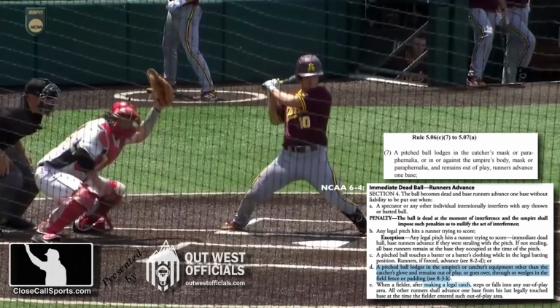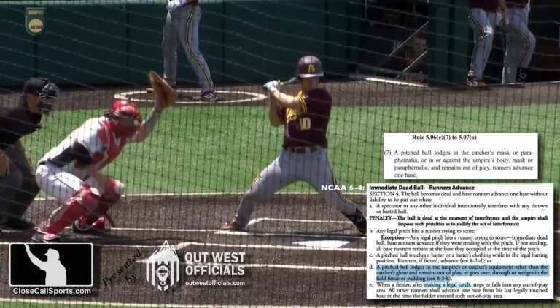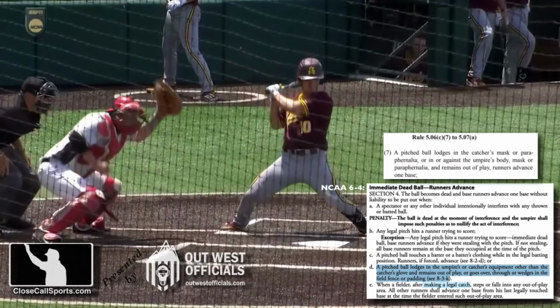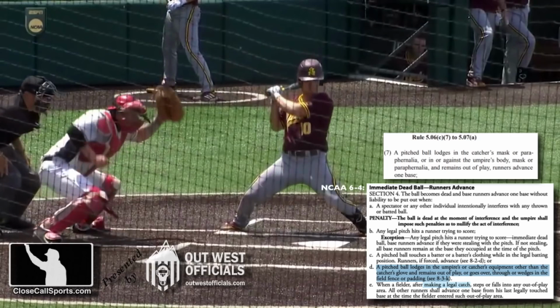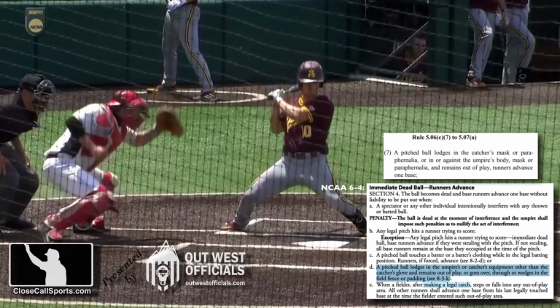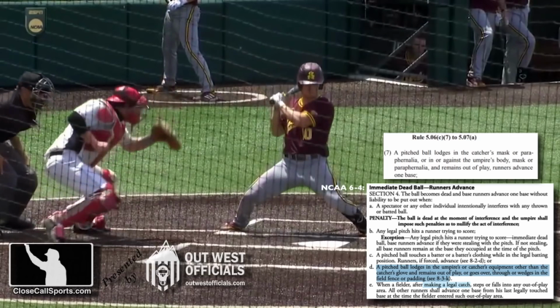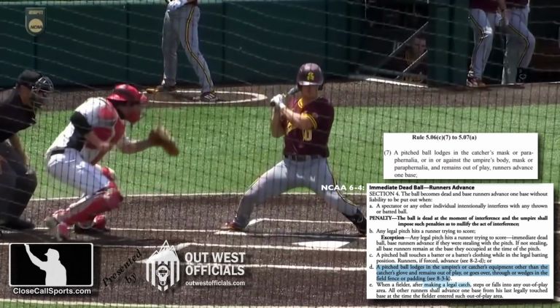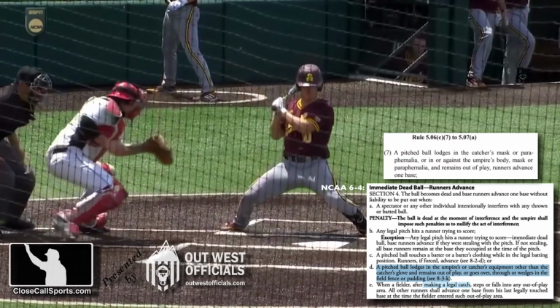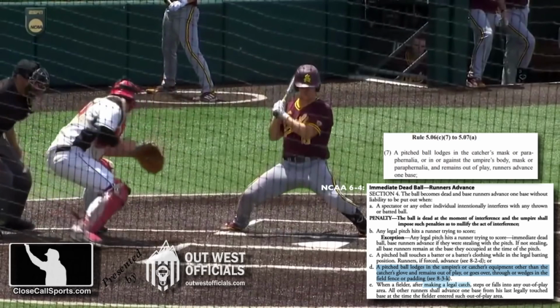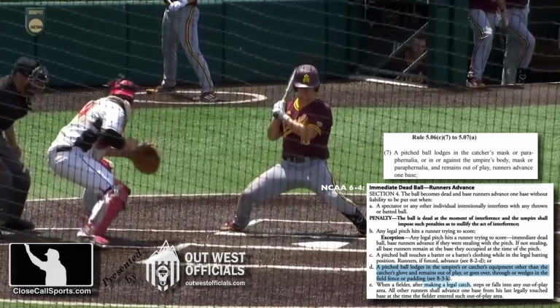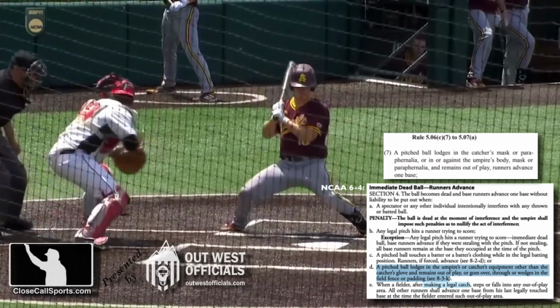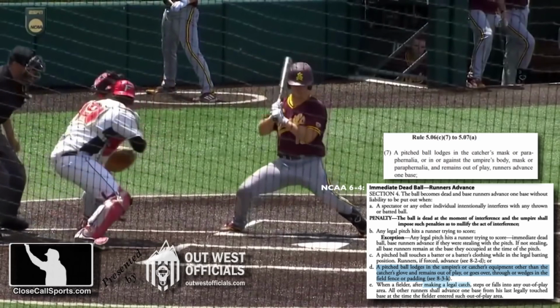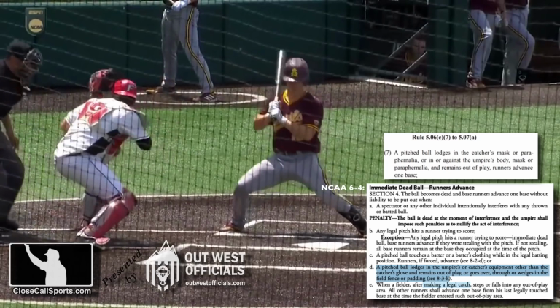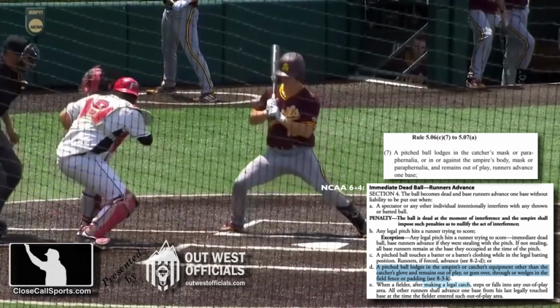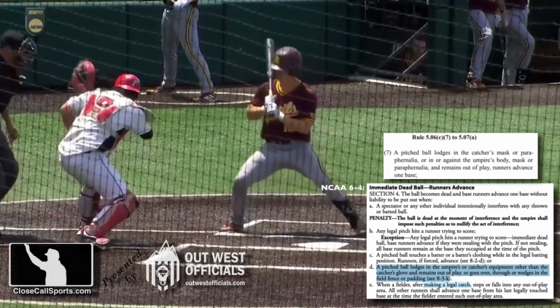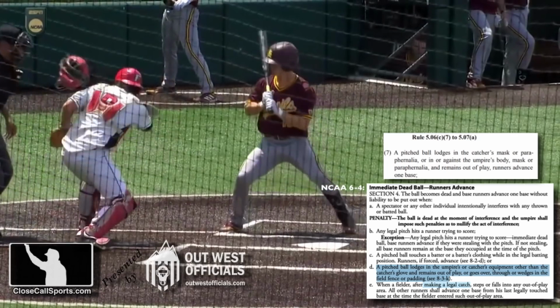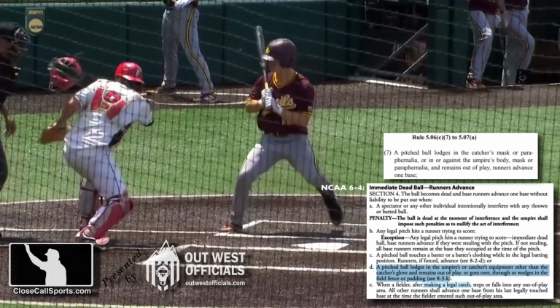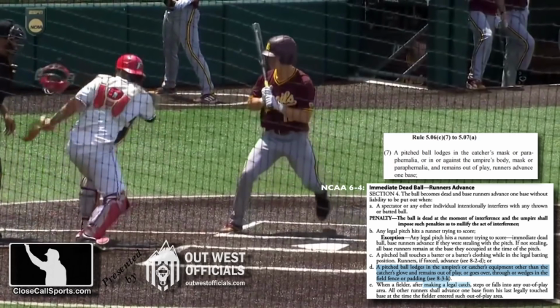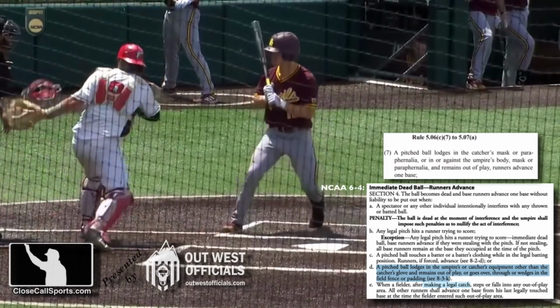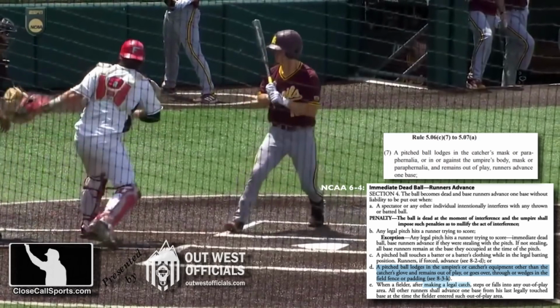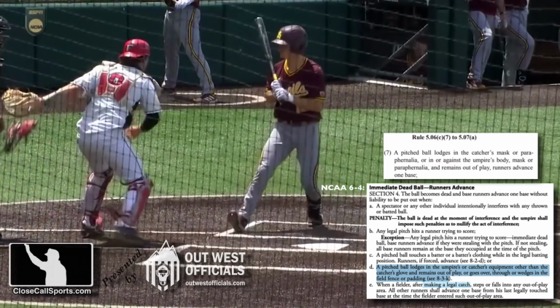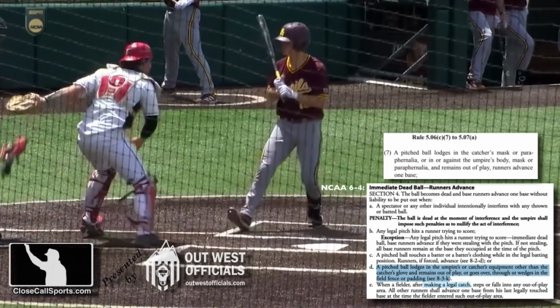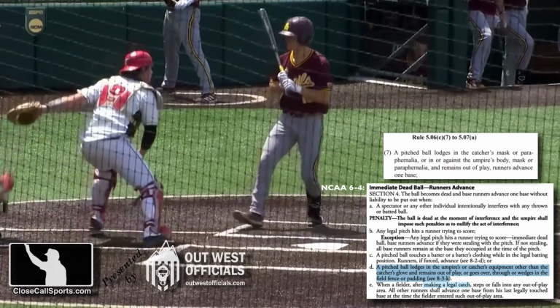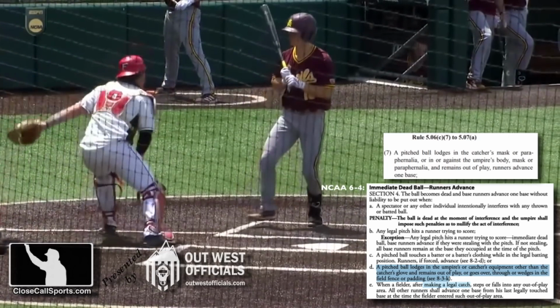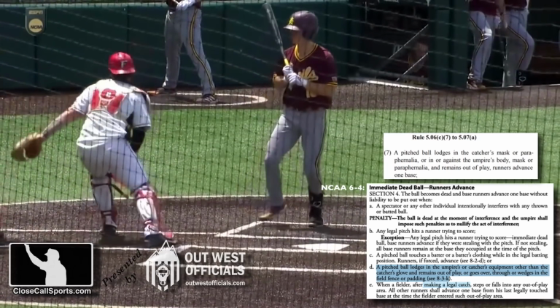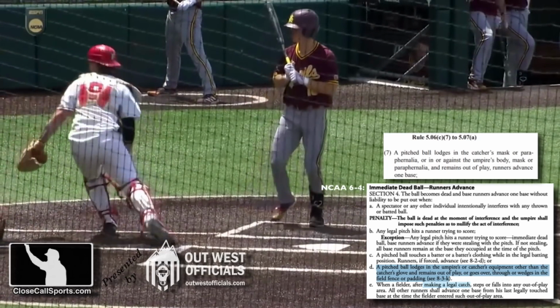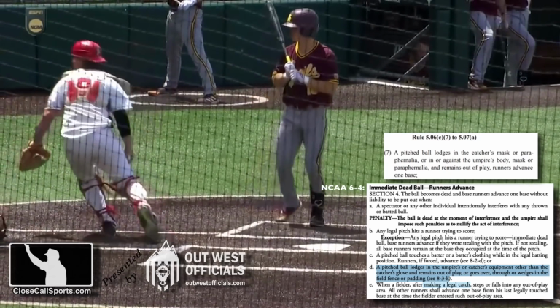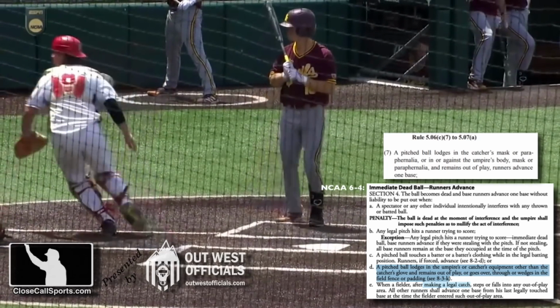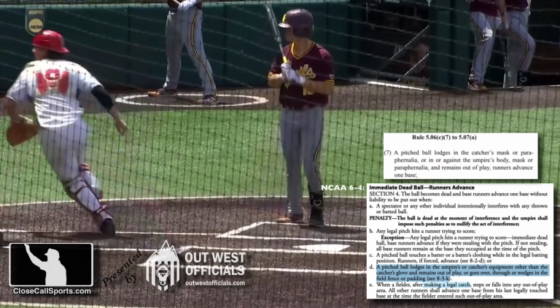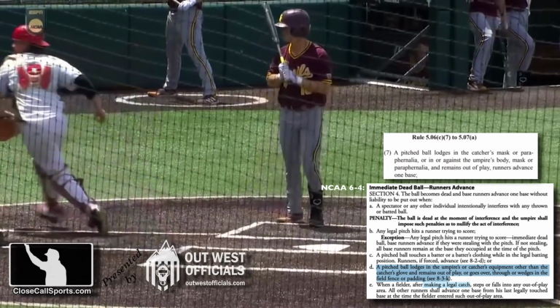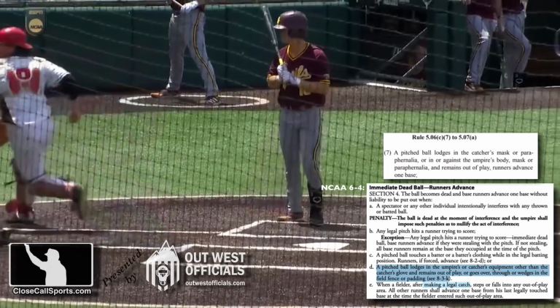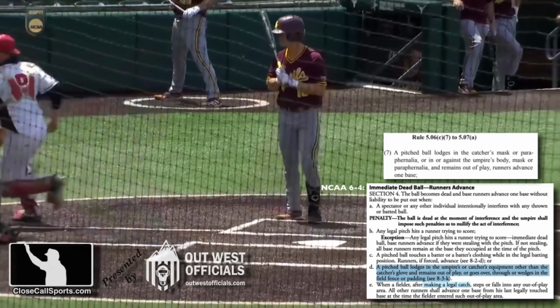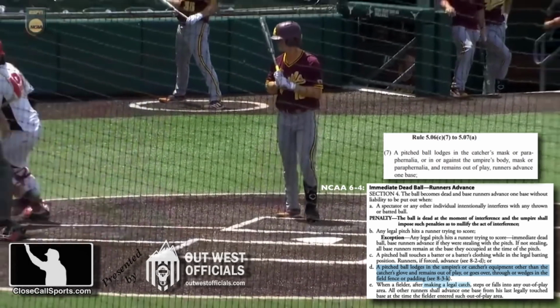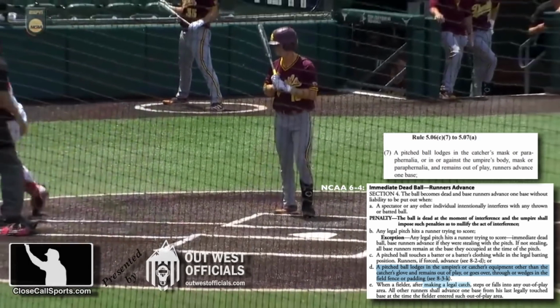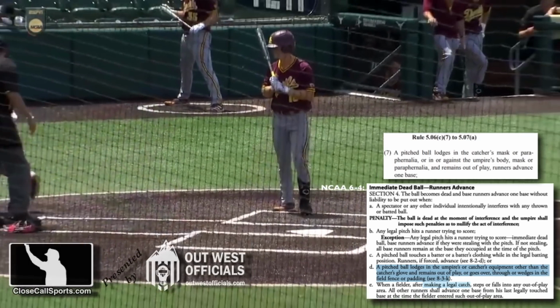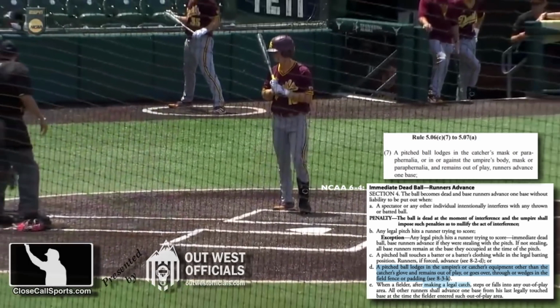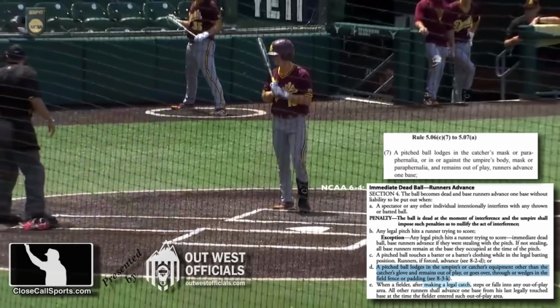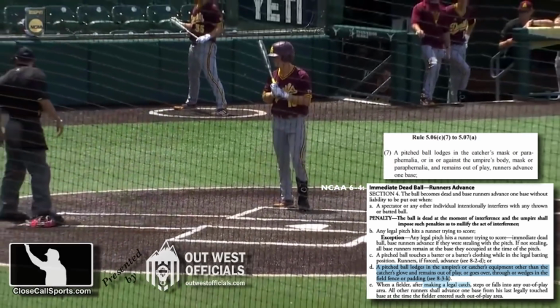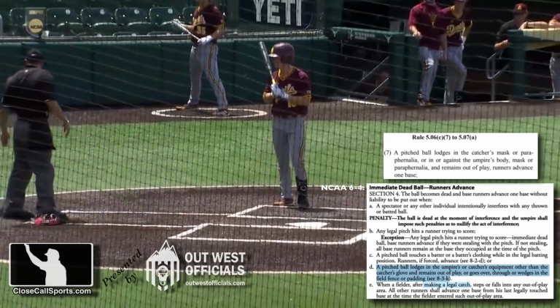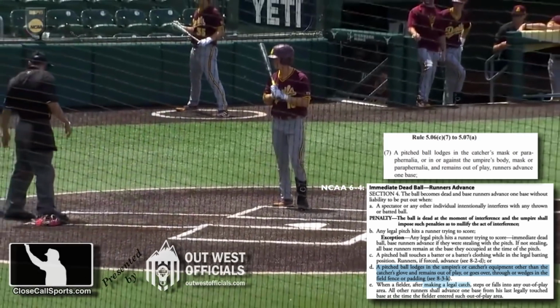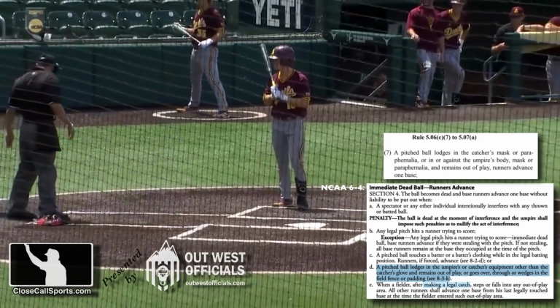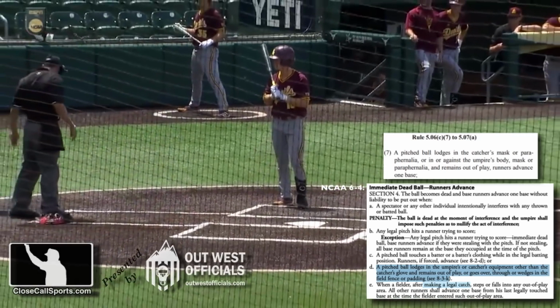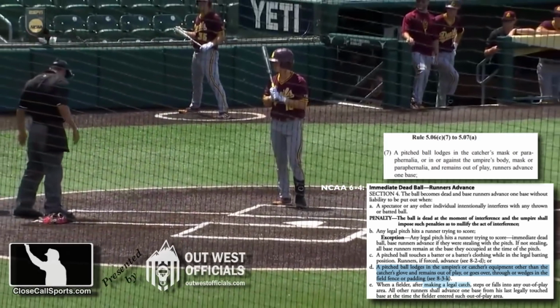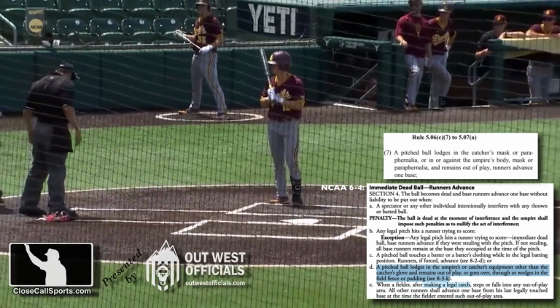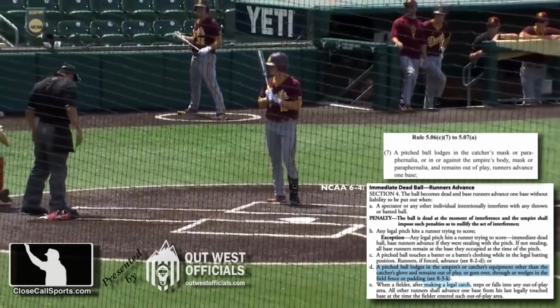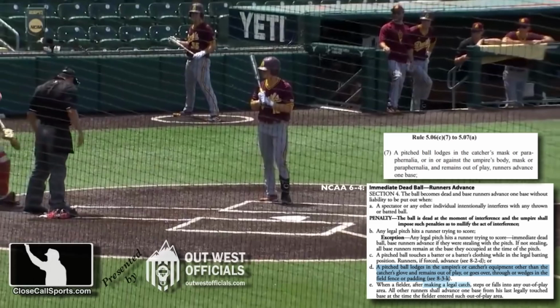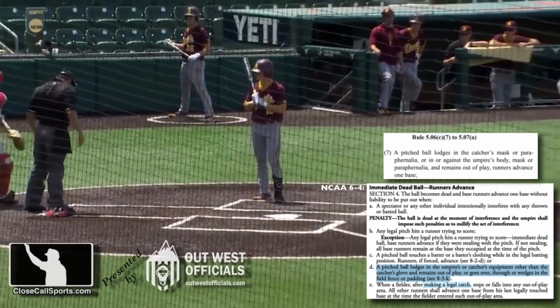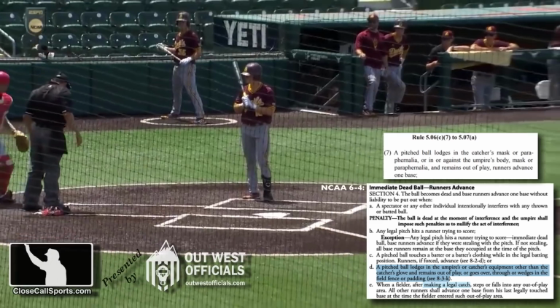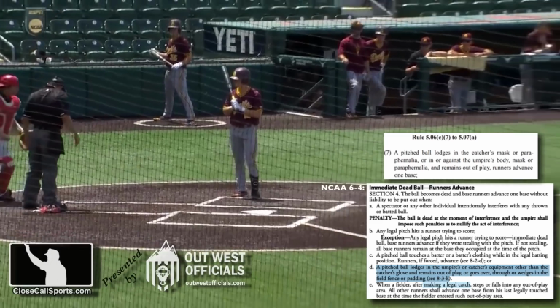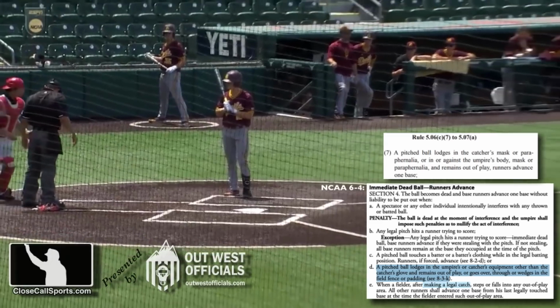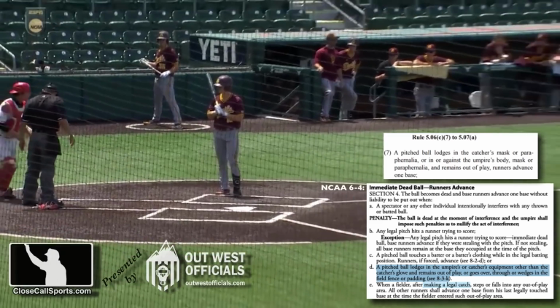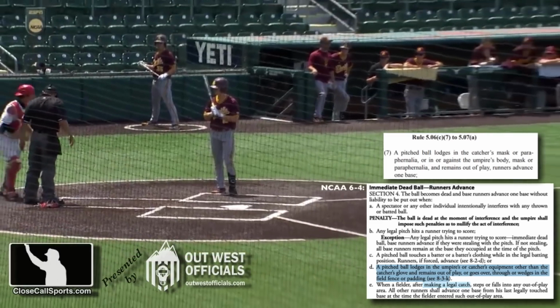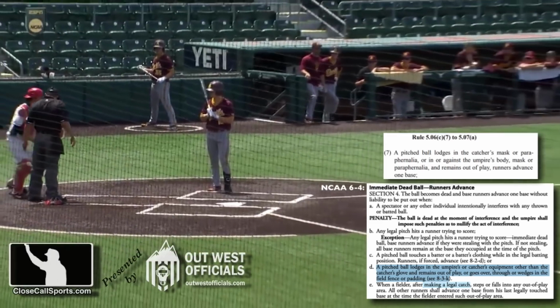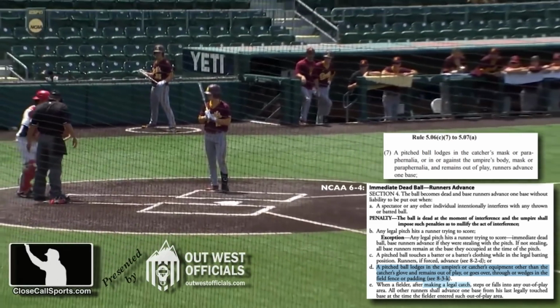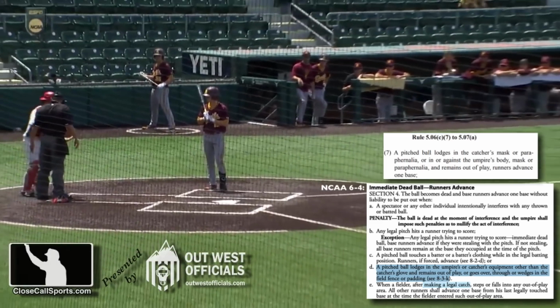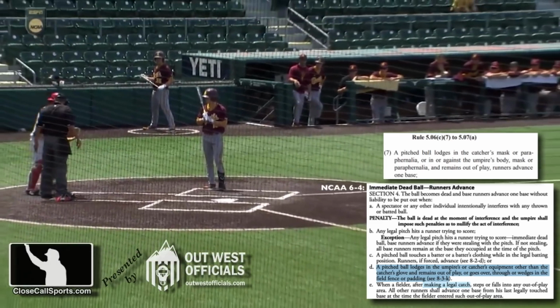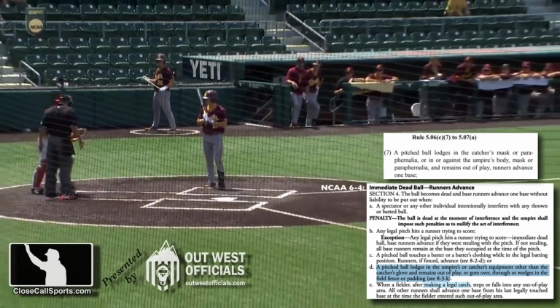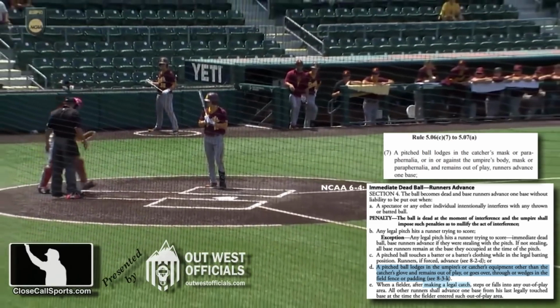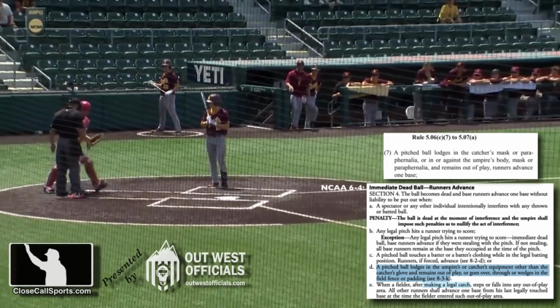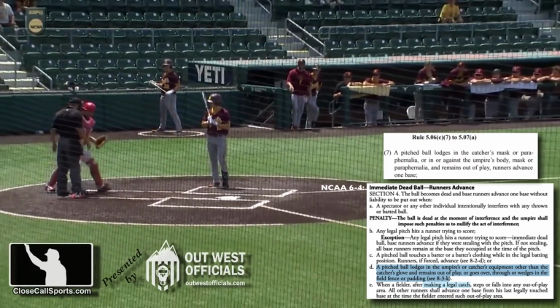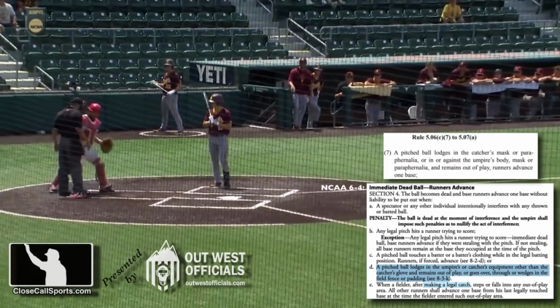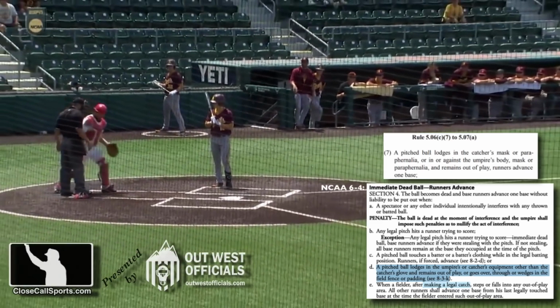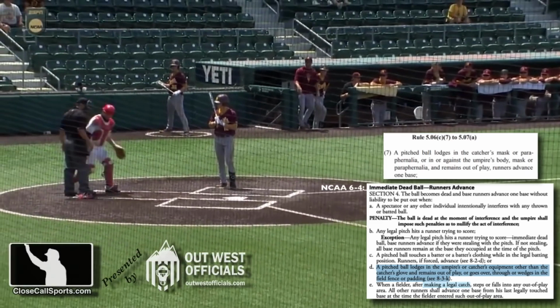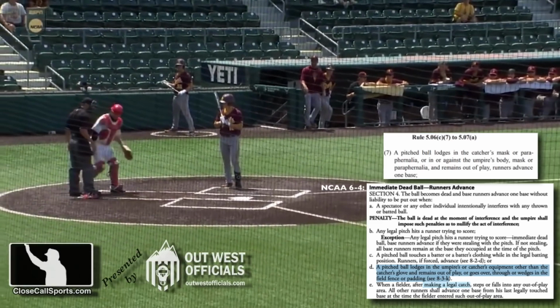In professional baseball, it's official baseball rule 5-0-6-C-7: A pitched ball lodges in the catcher's mask or paraphernalia. Runners advance one base. That's the rule.